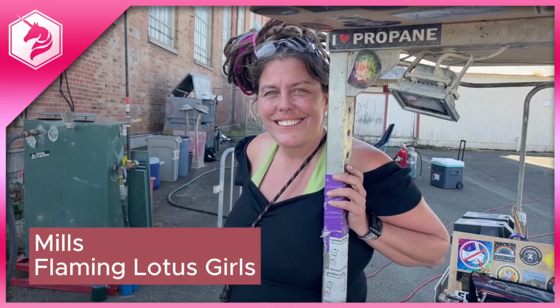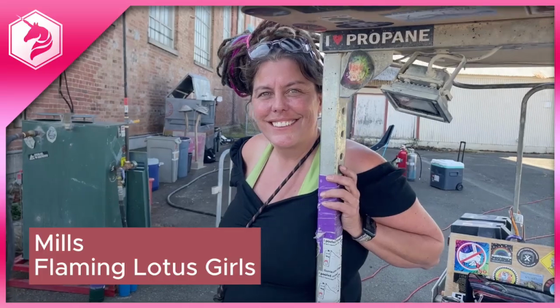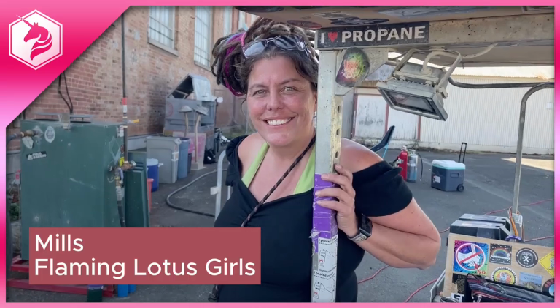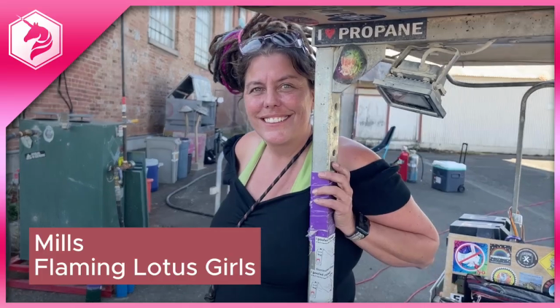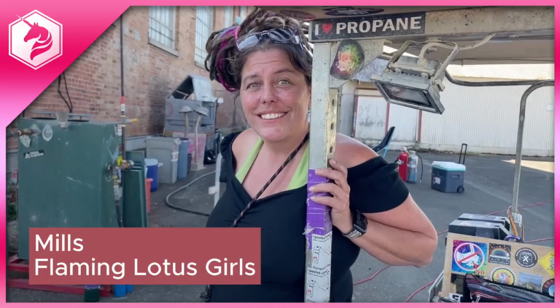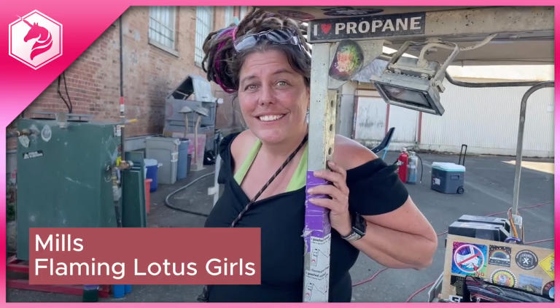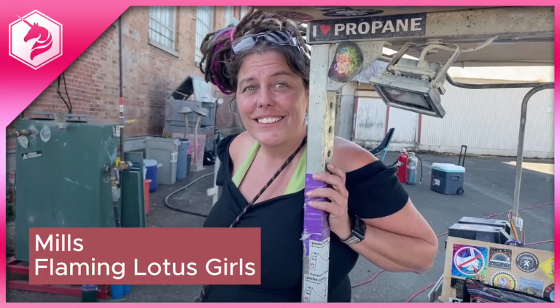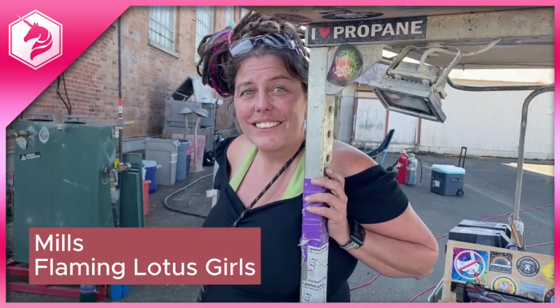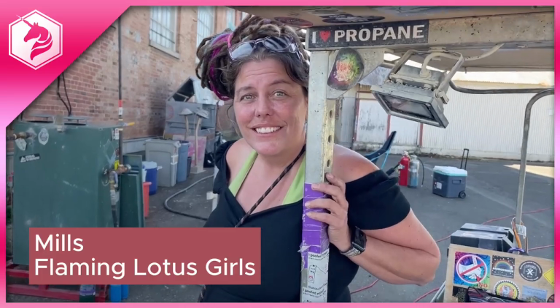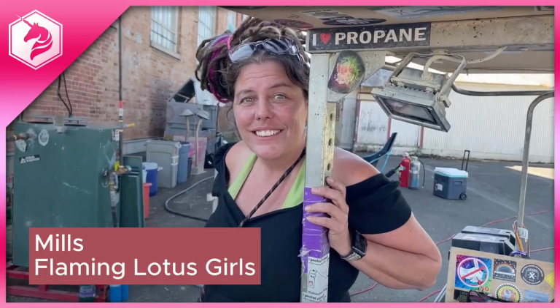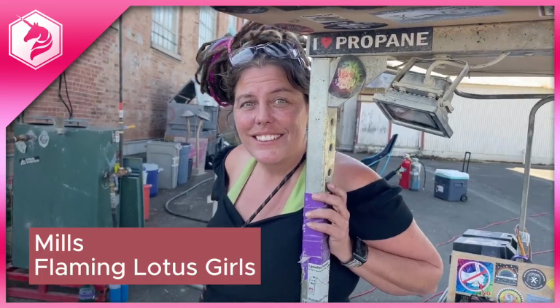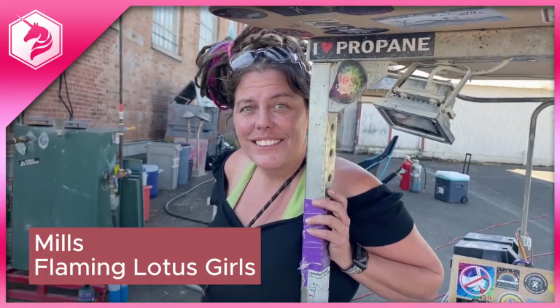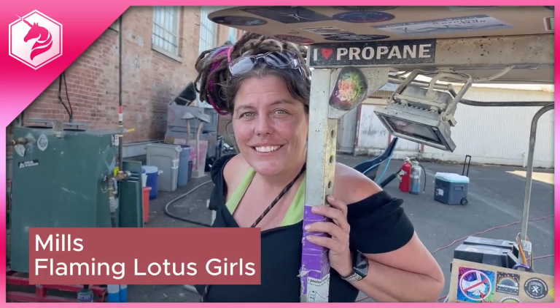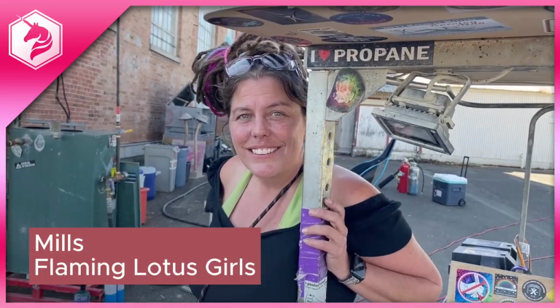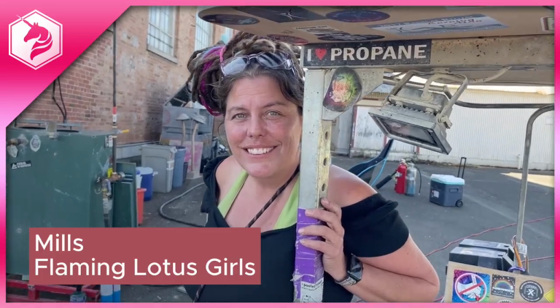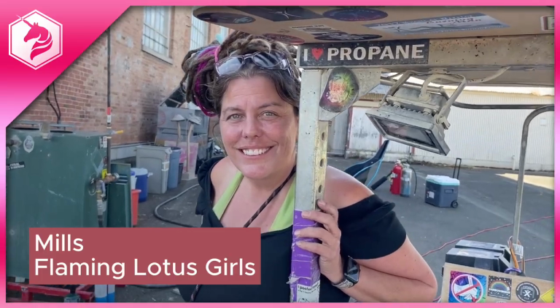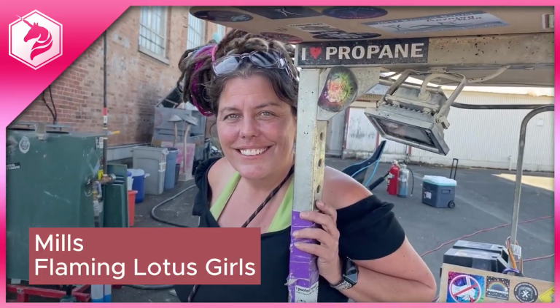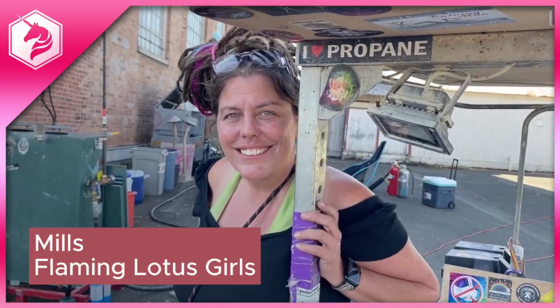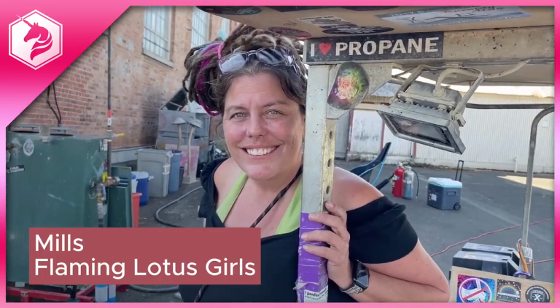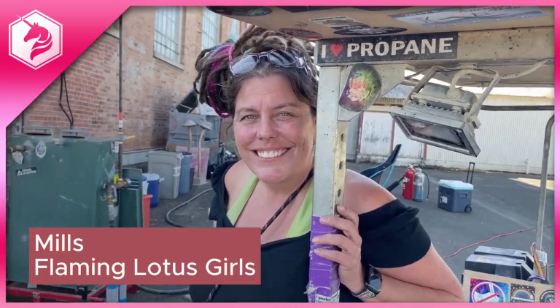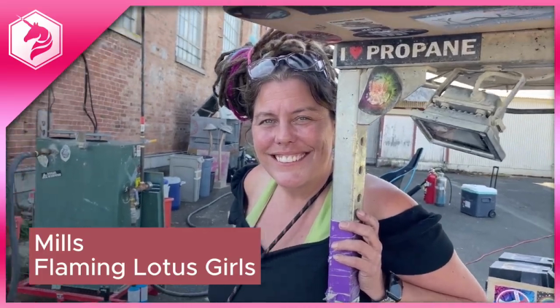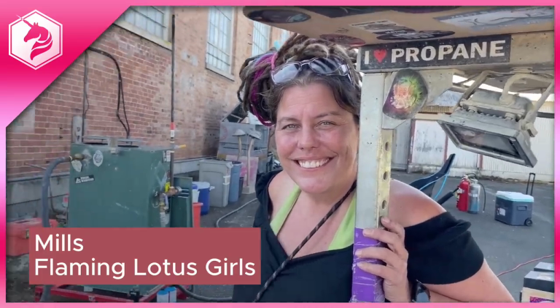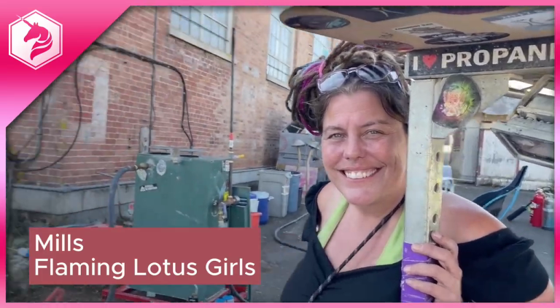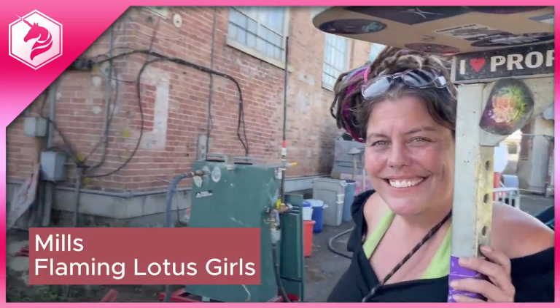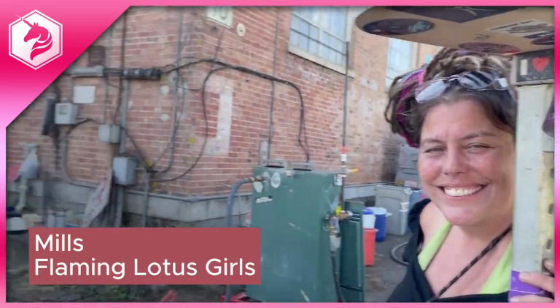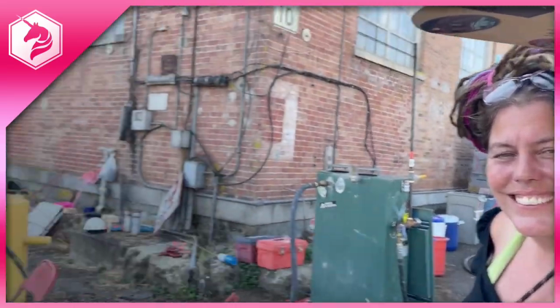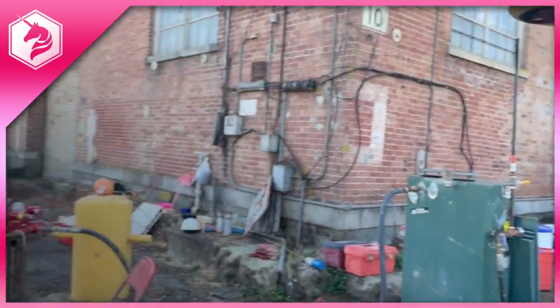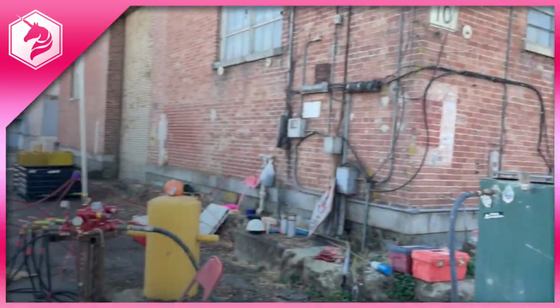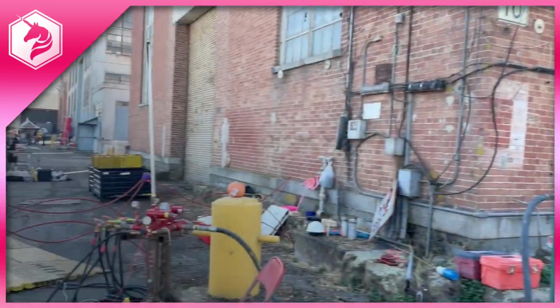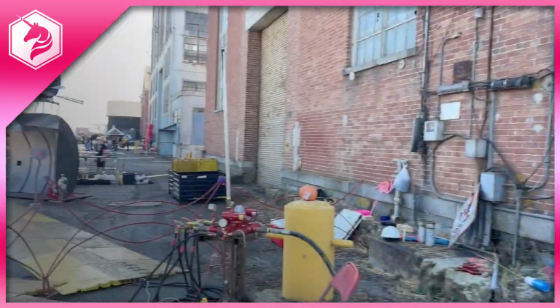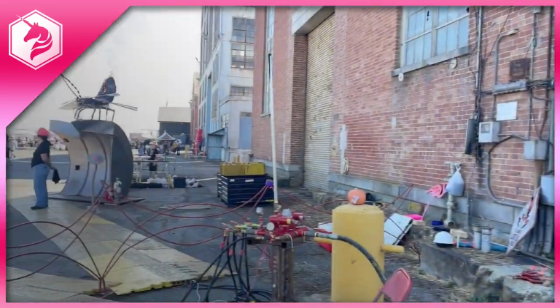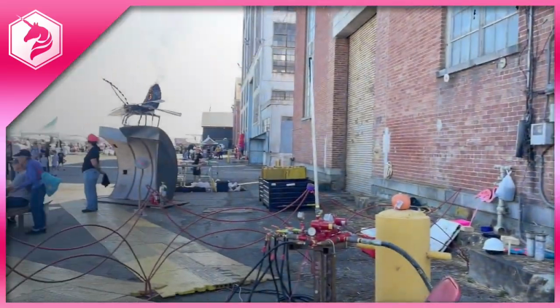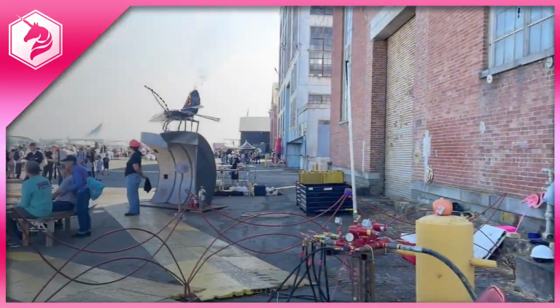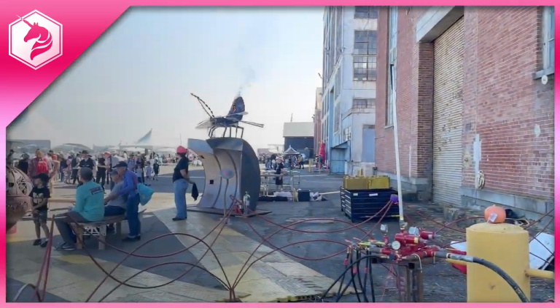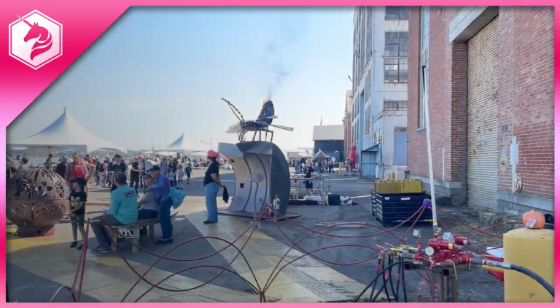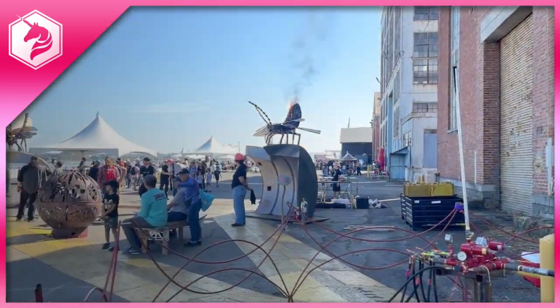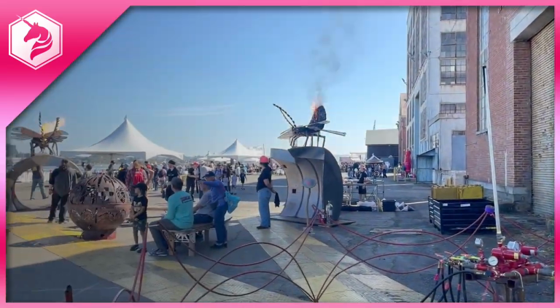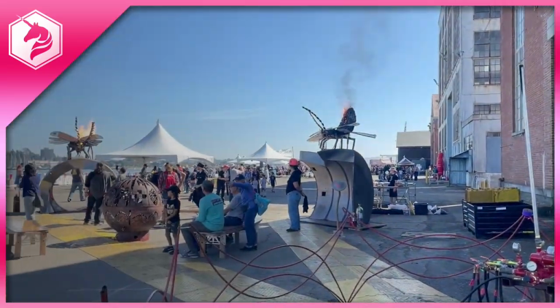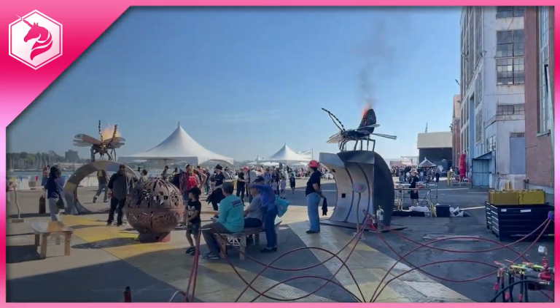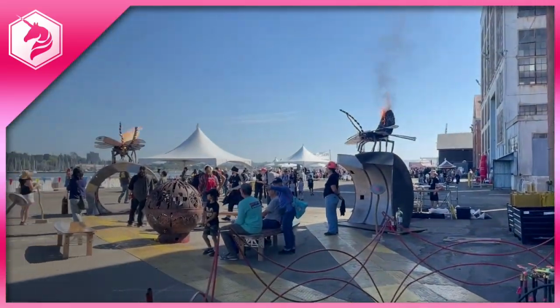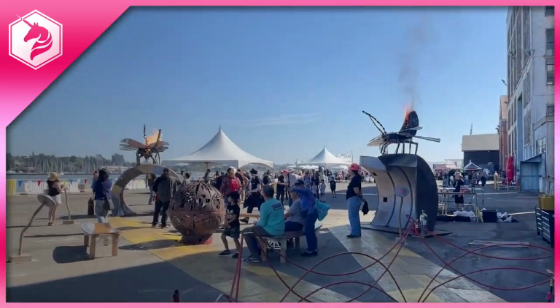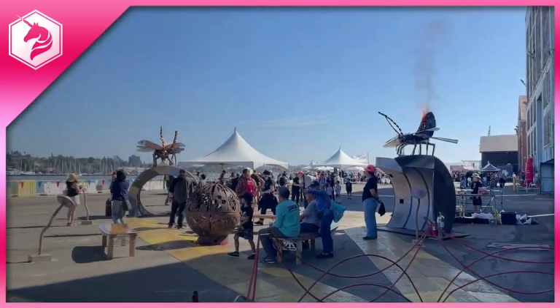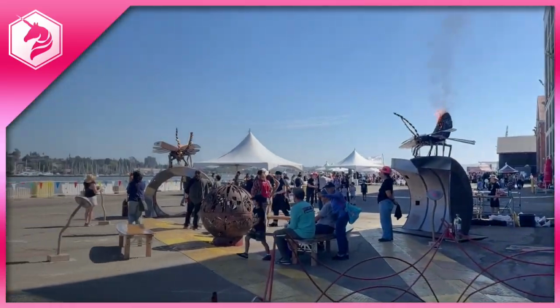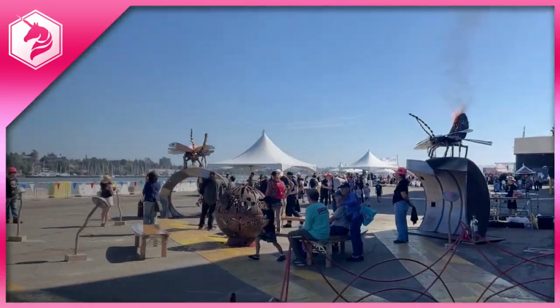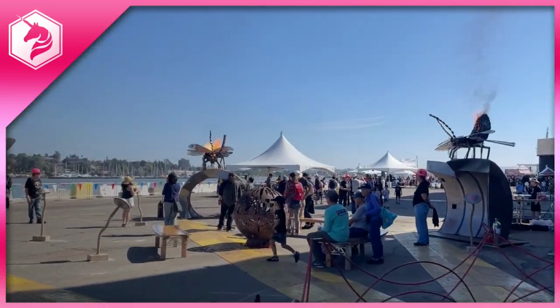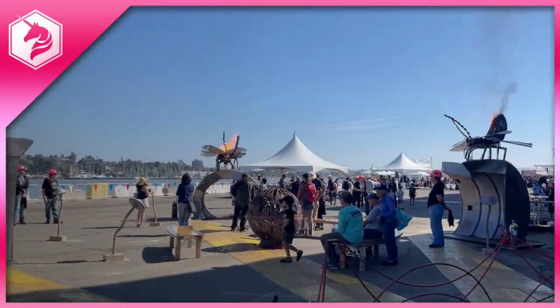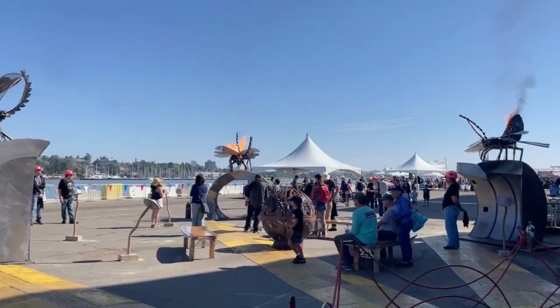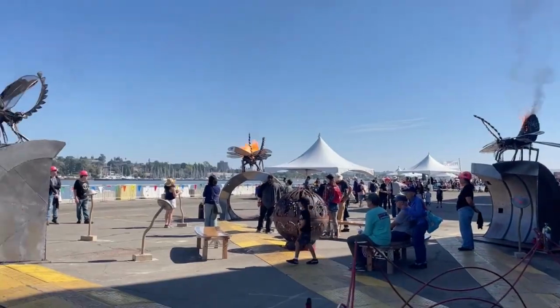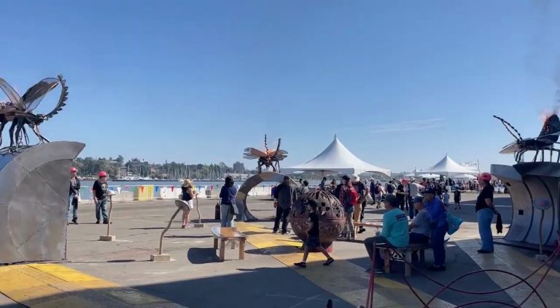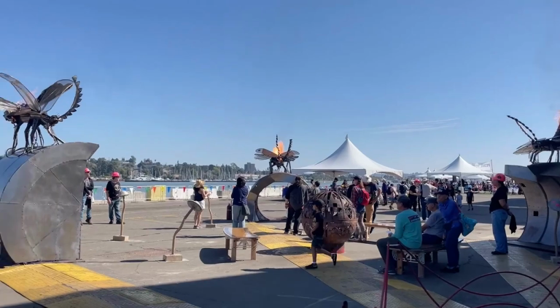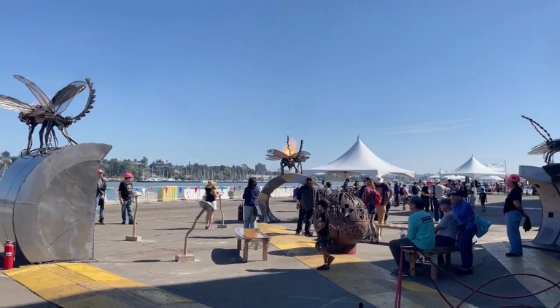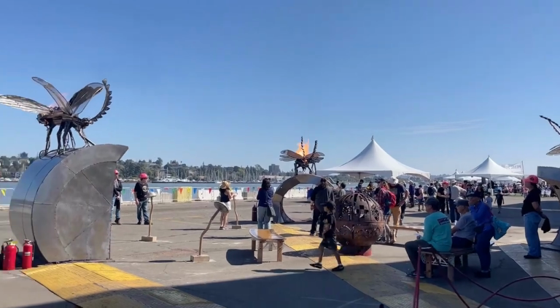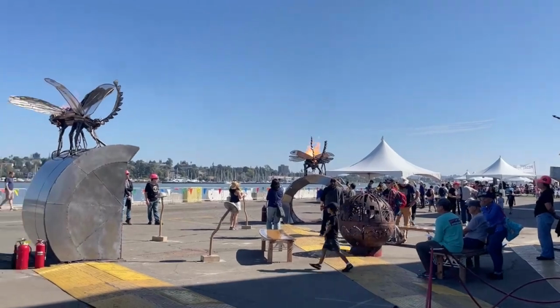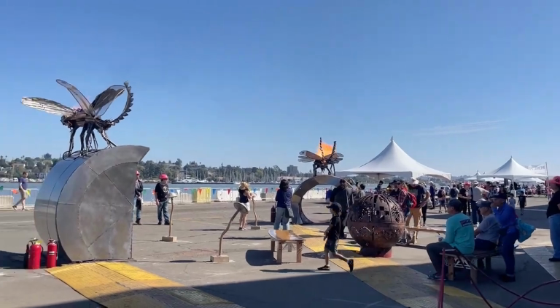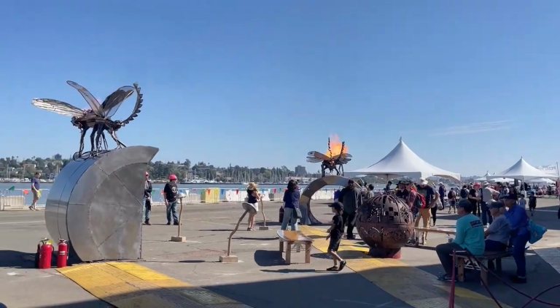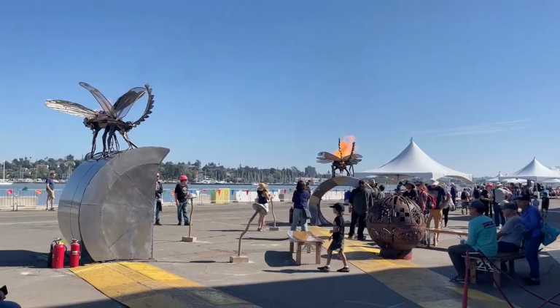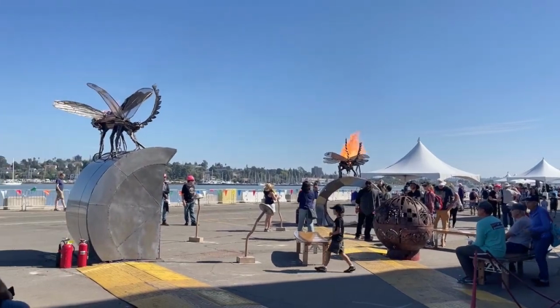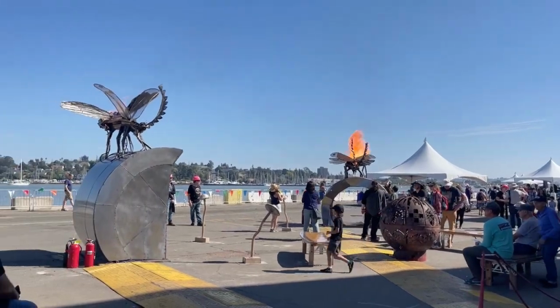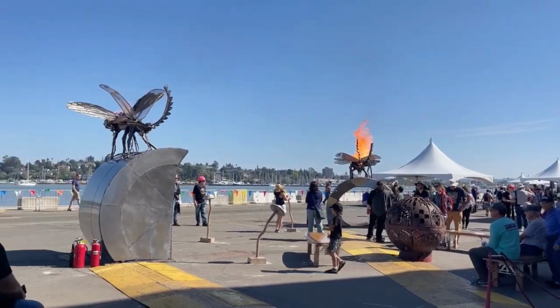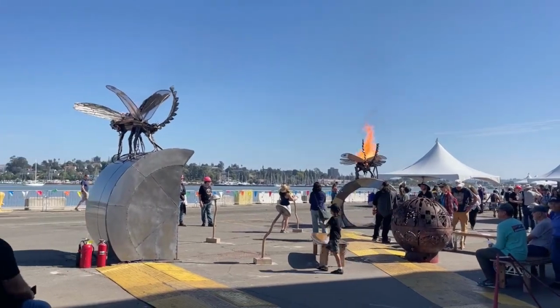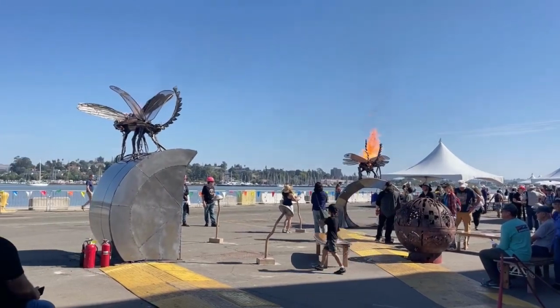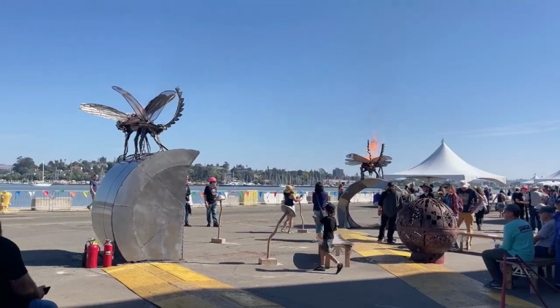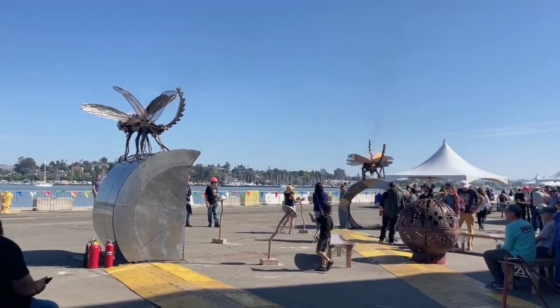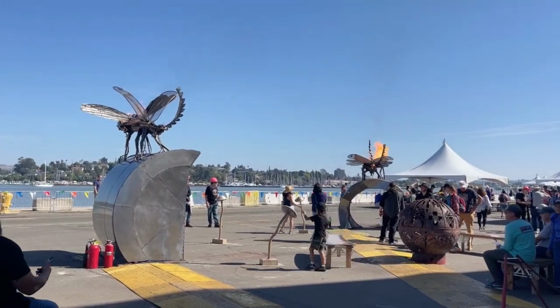I'm here with Mills from the Flaming Lotus Girls, and check this out. Oh my gosh. They're interactive, you guys.